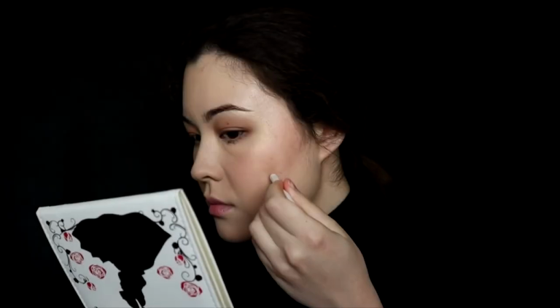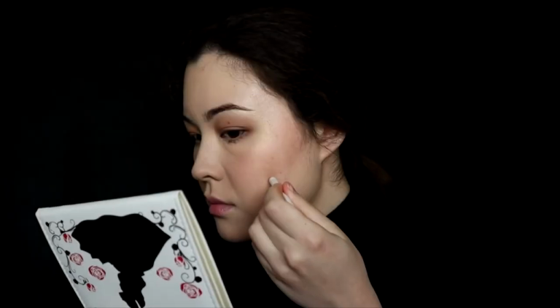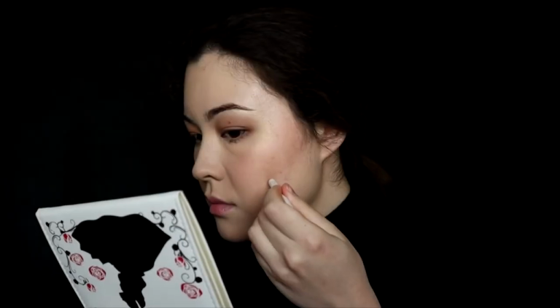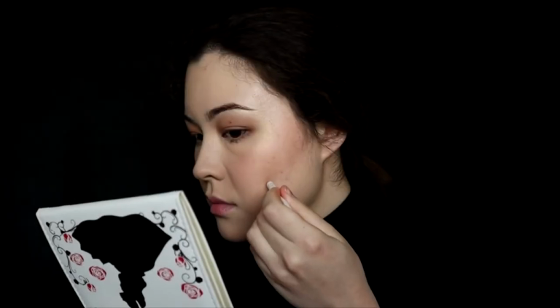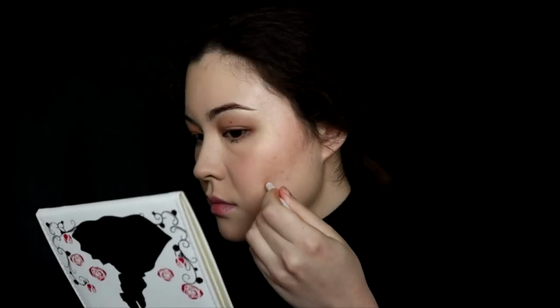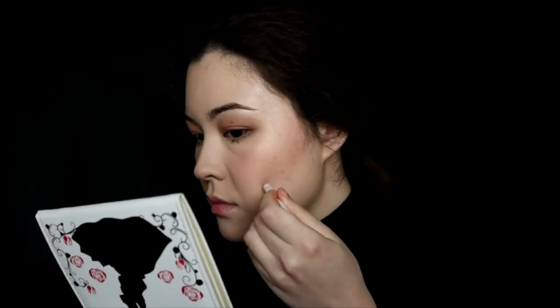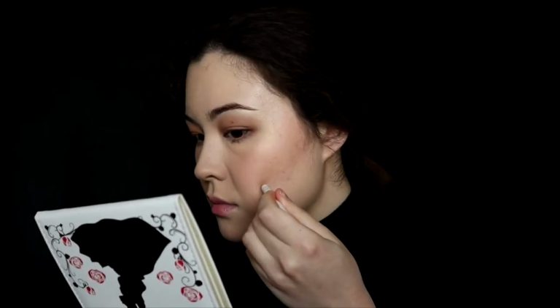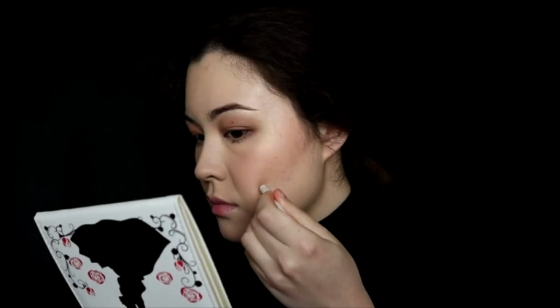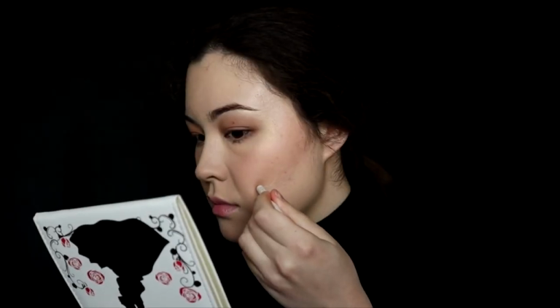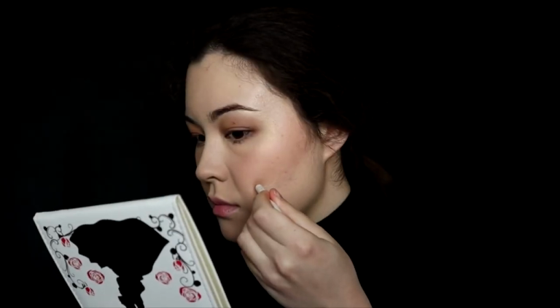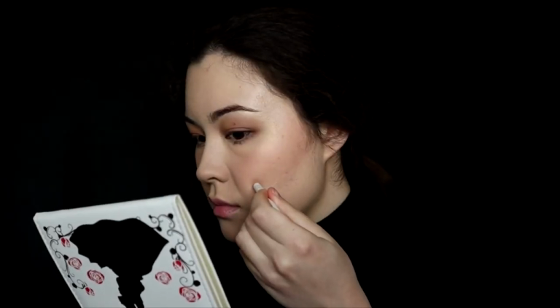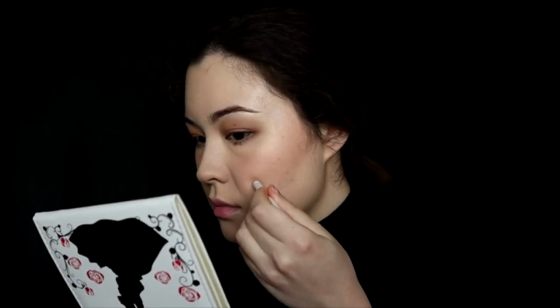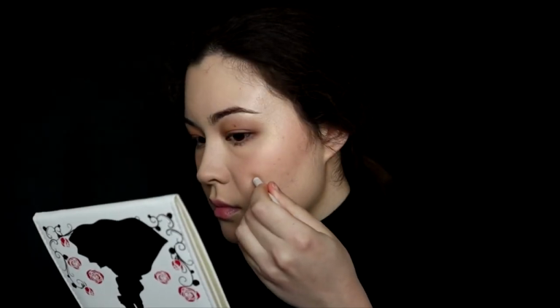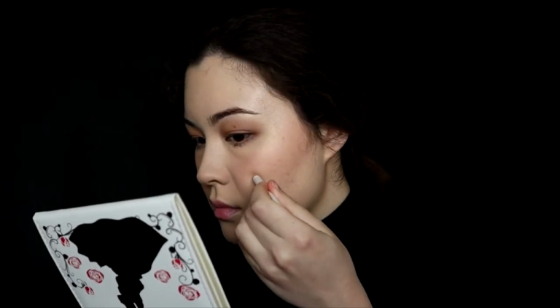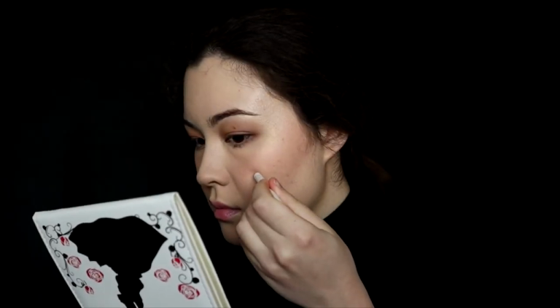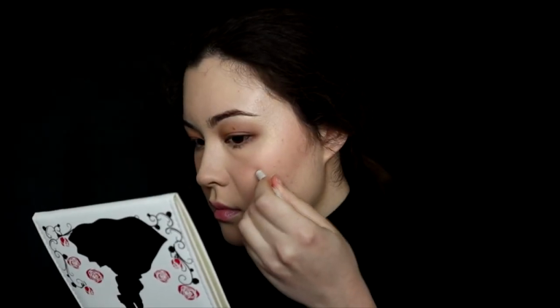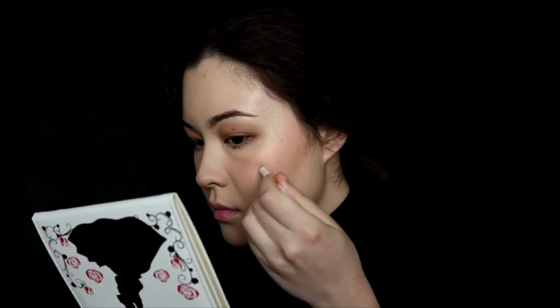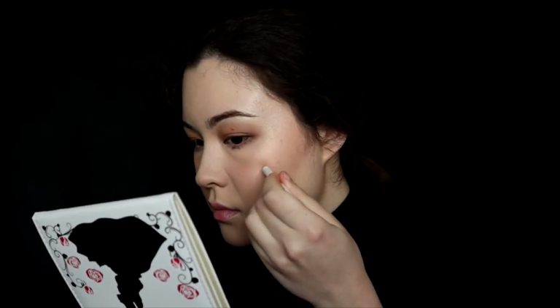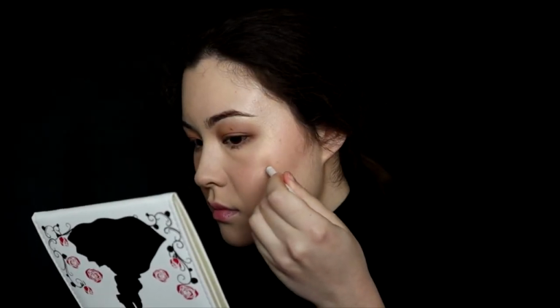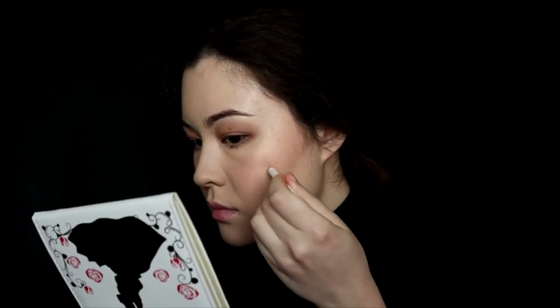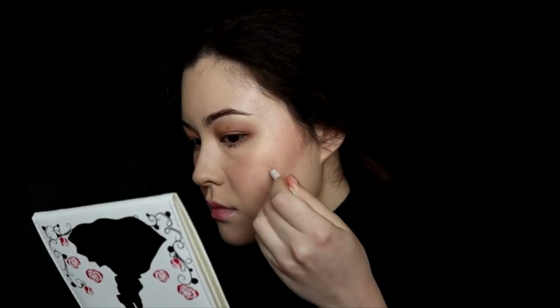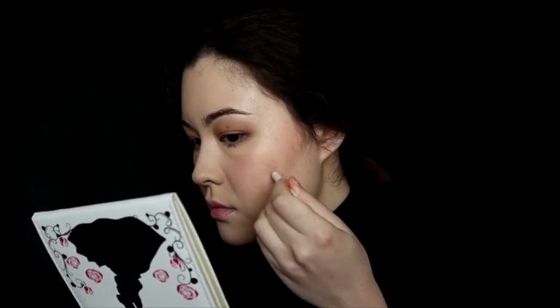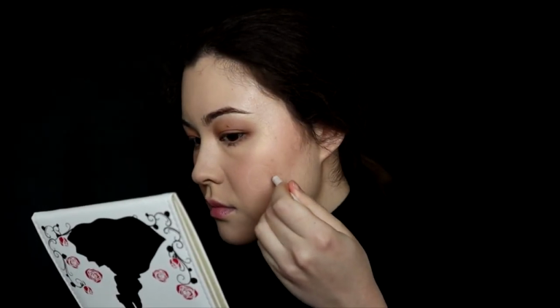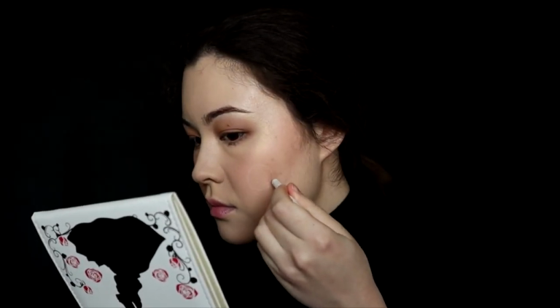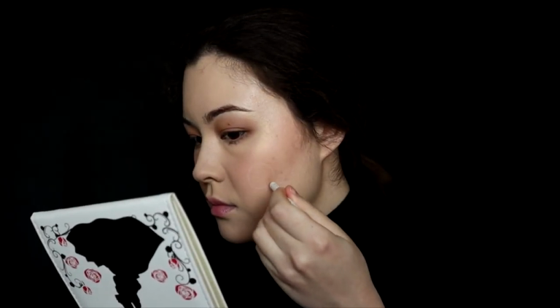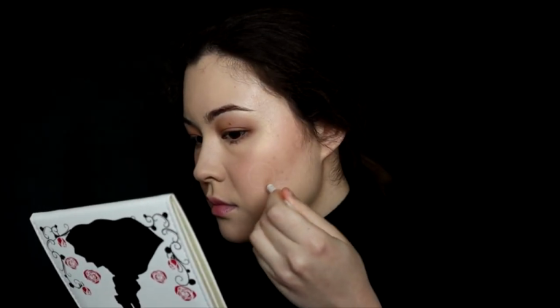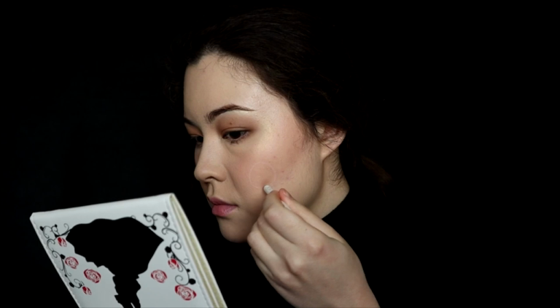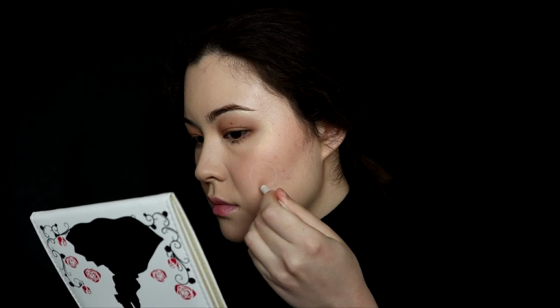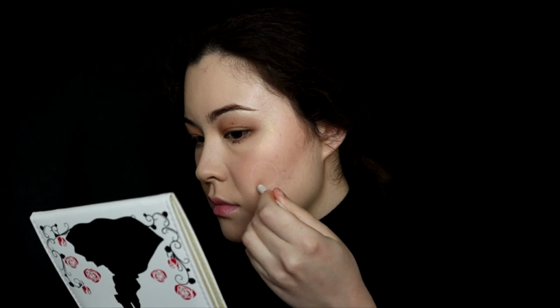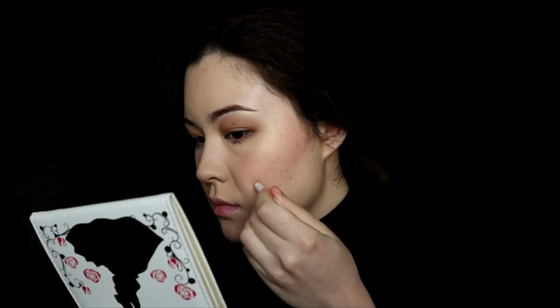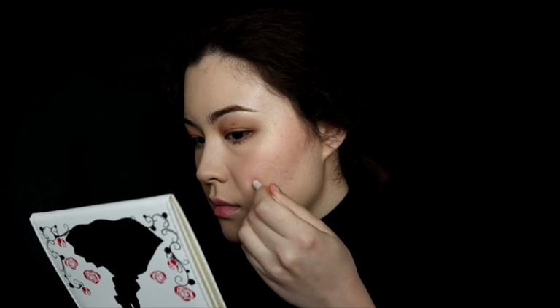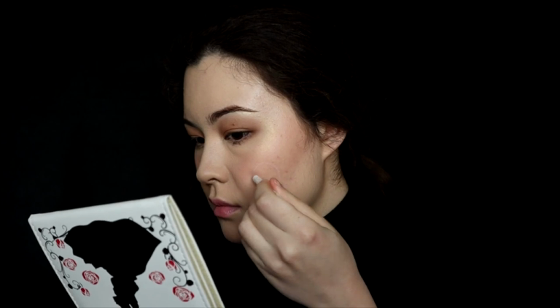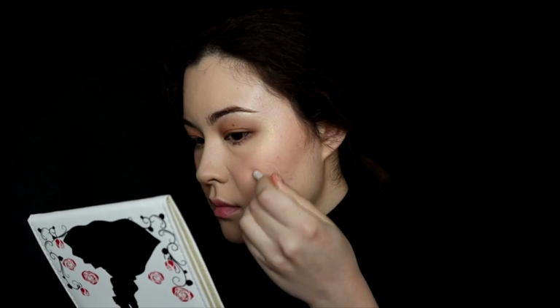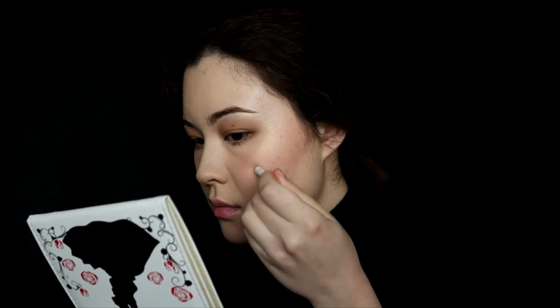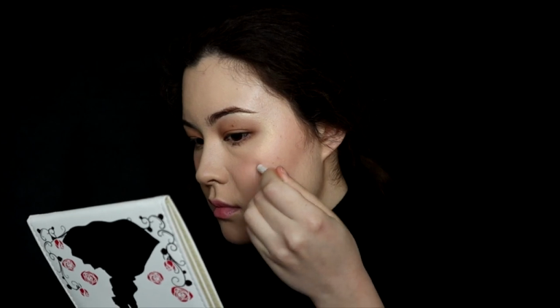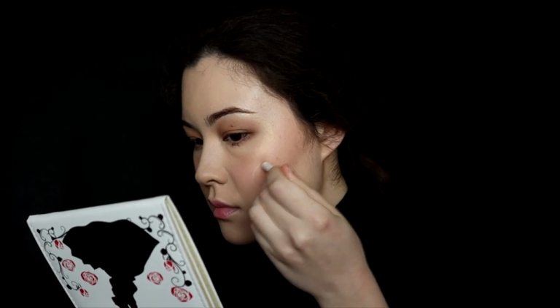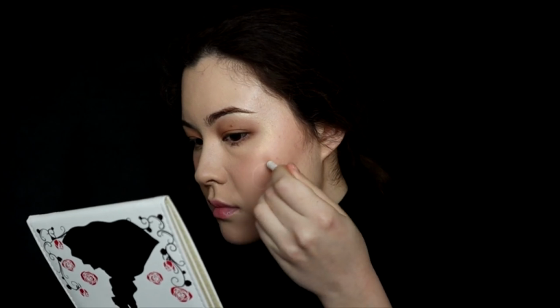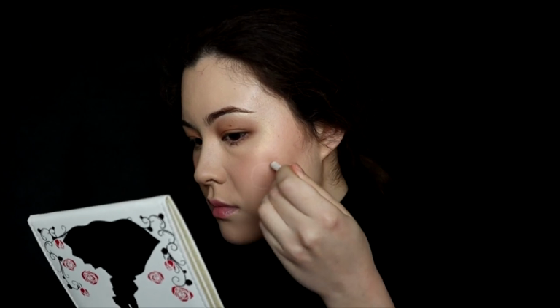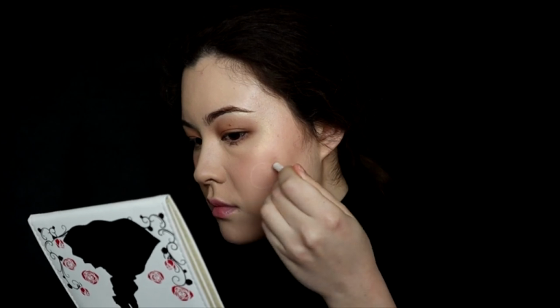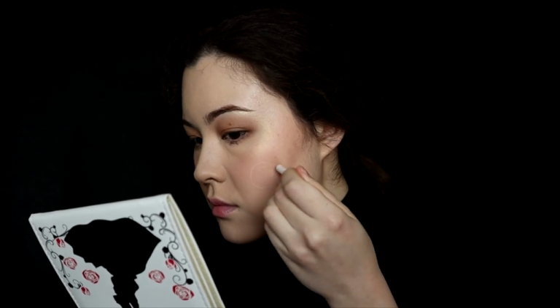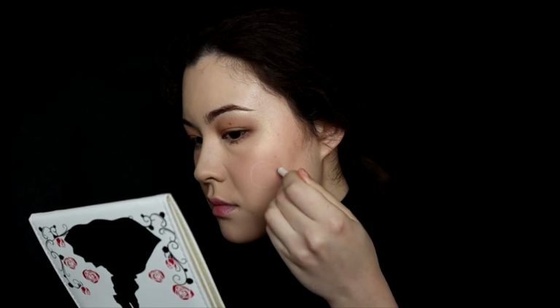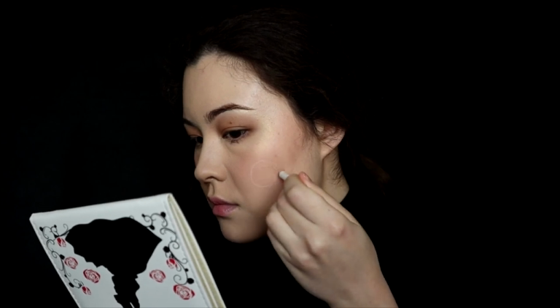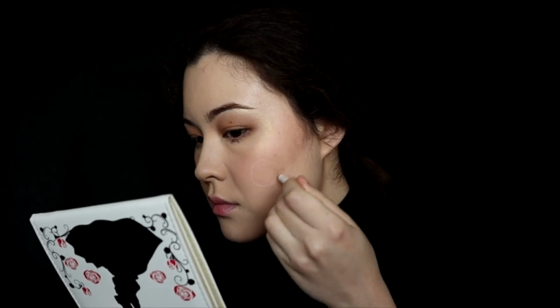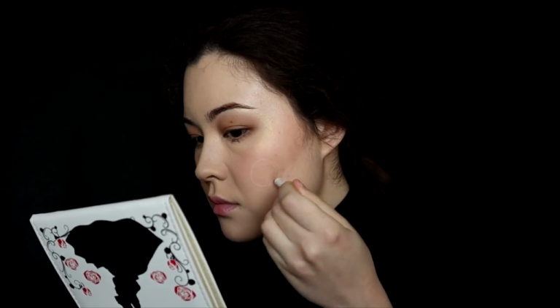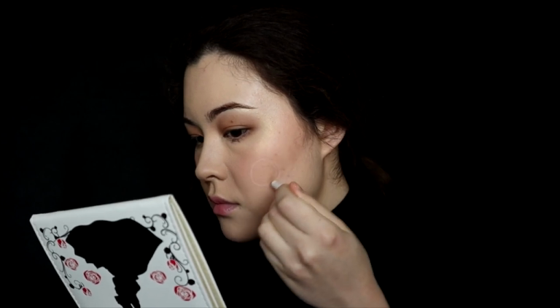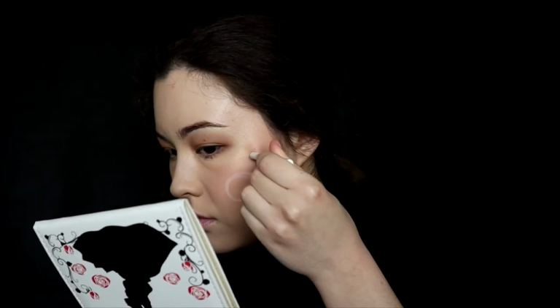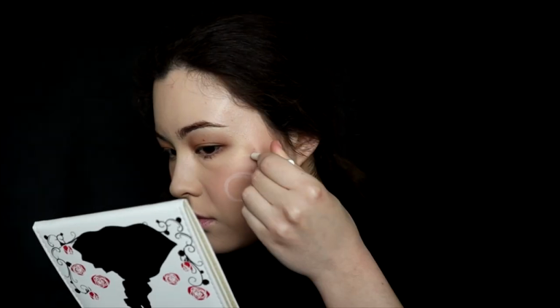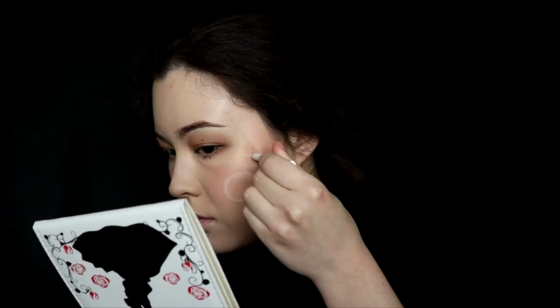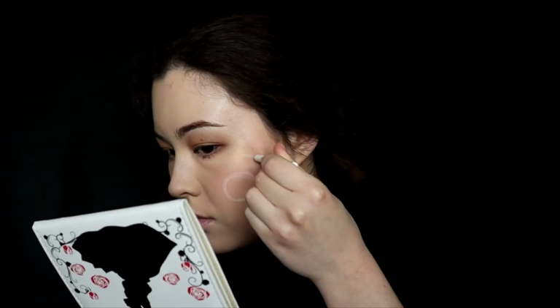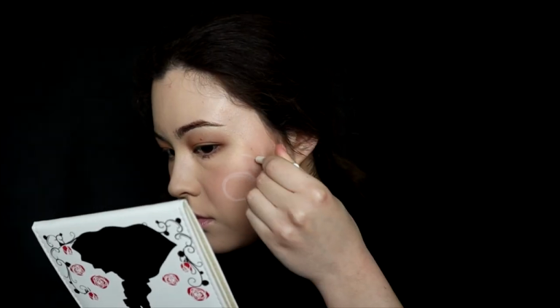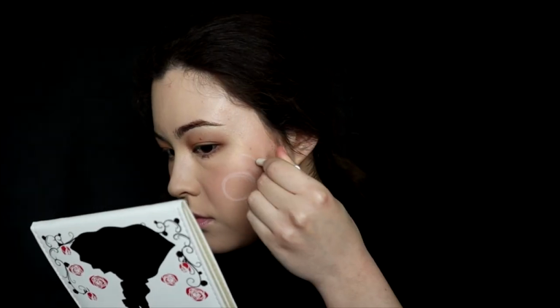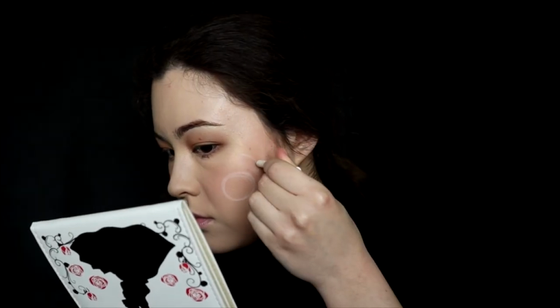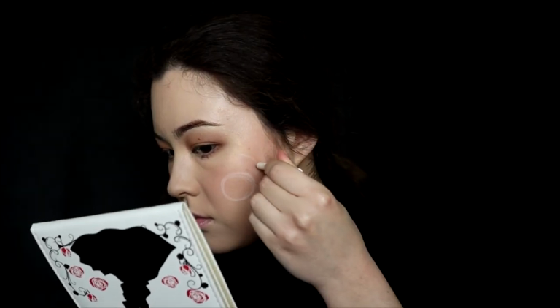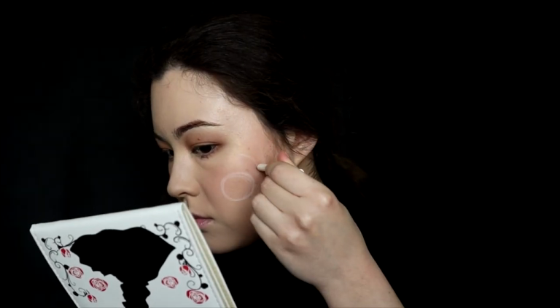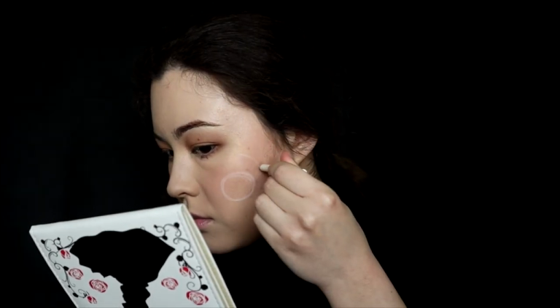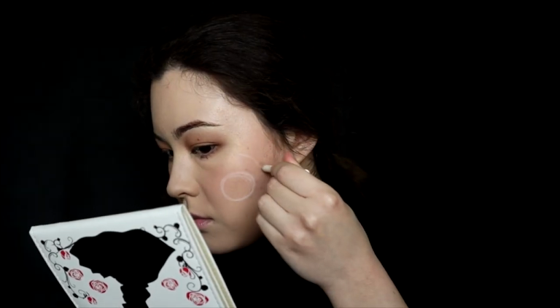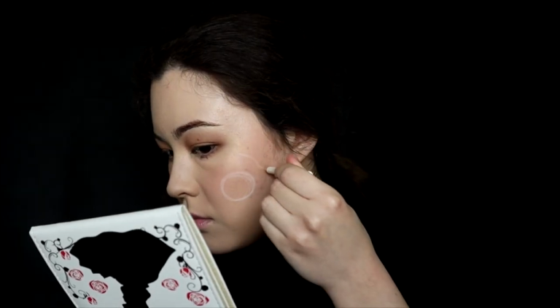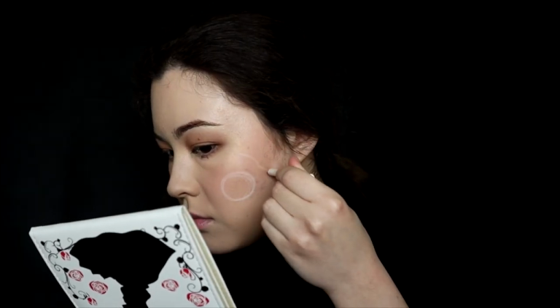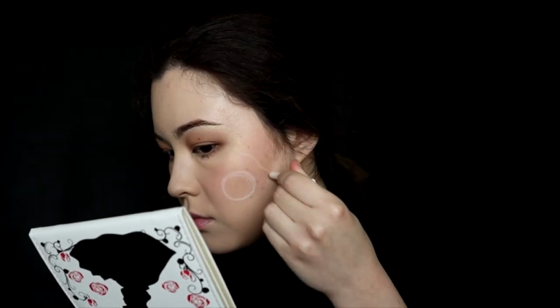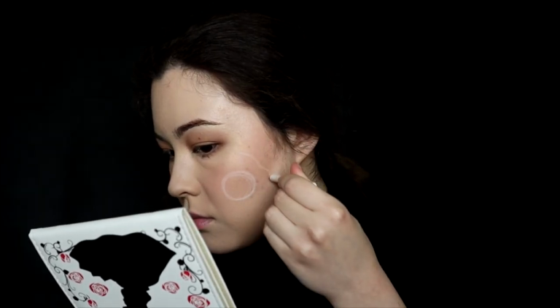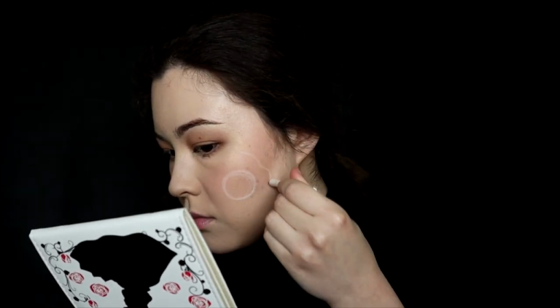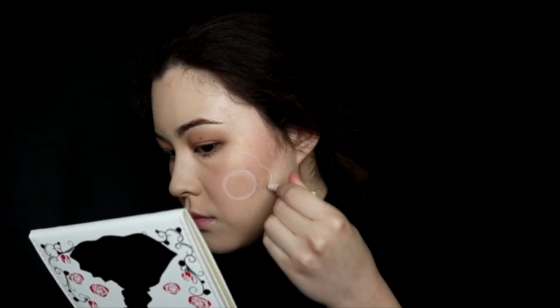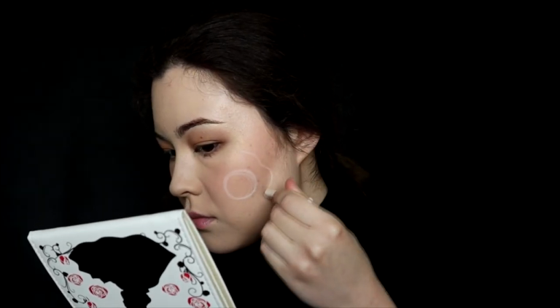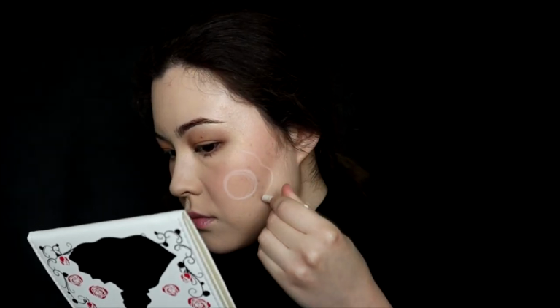First of all, I traced the edges of the sunny side up with a white eye pencil so I can decide the shape and the size of my drawing.